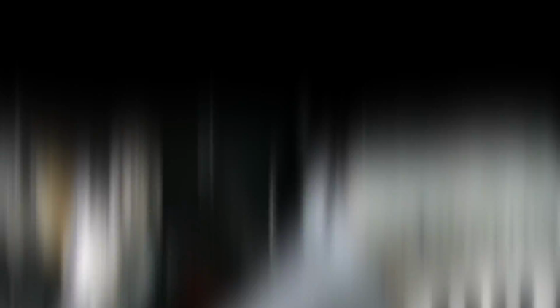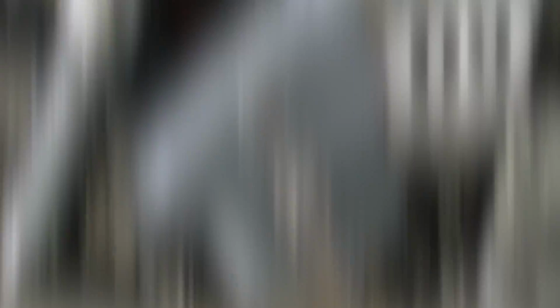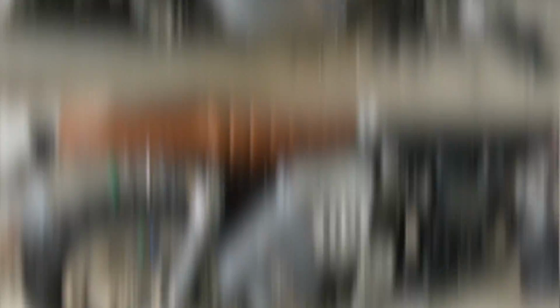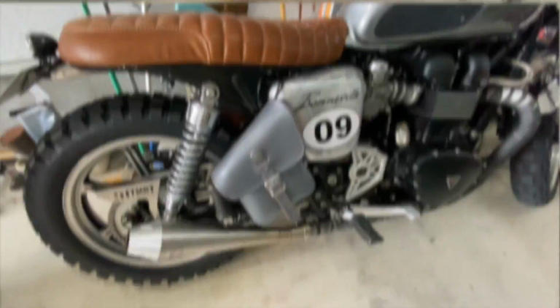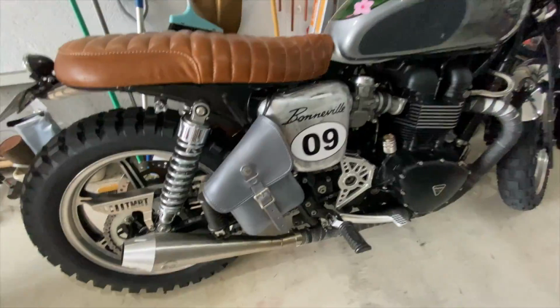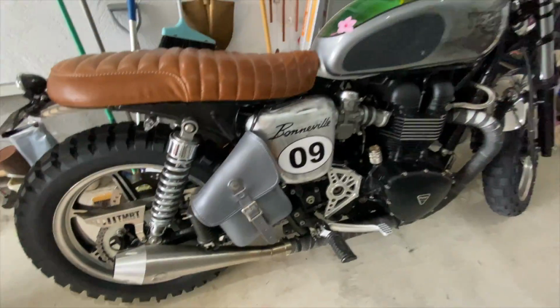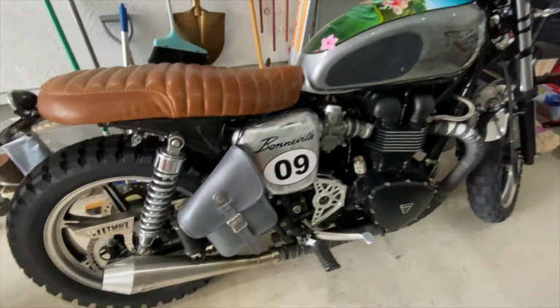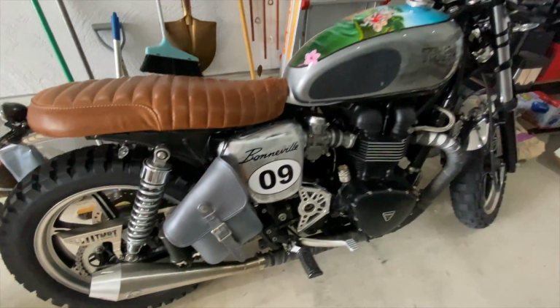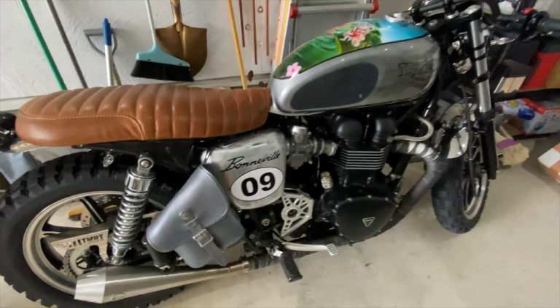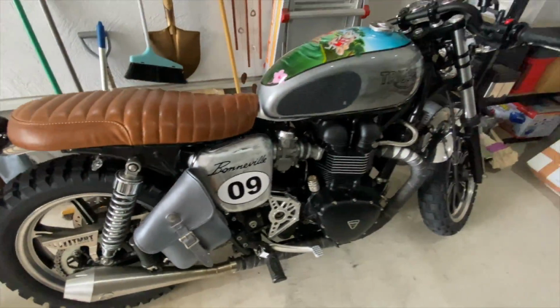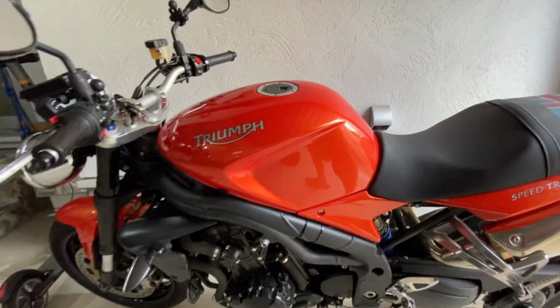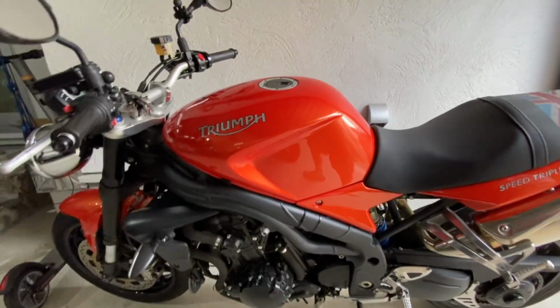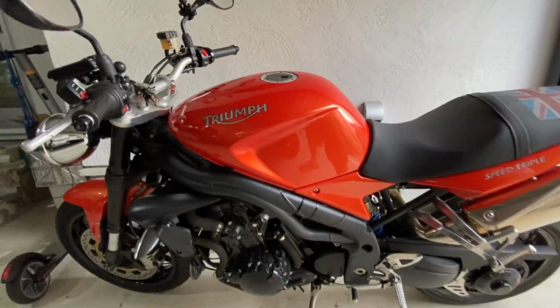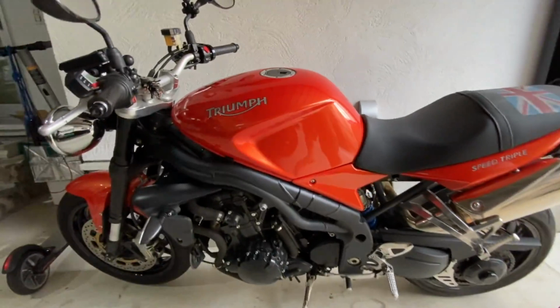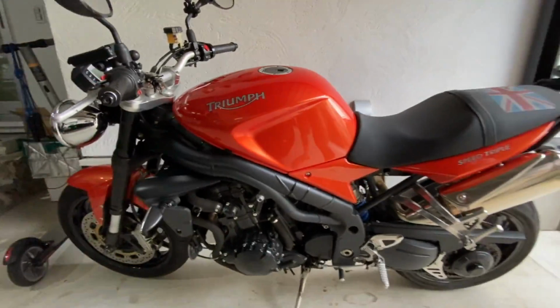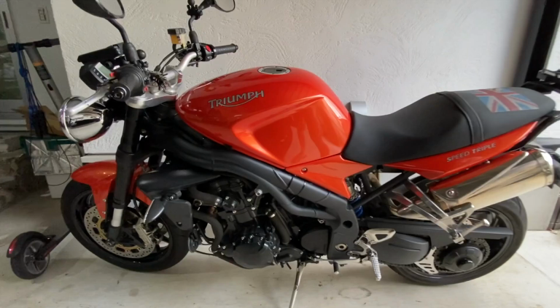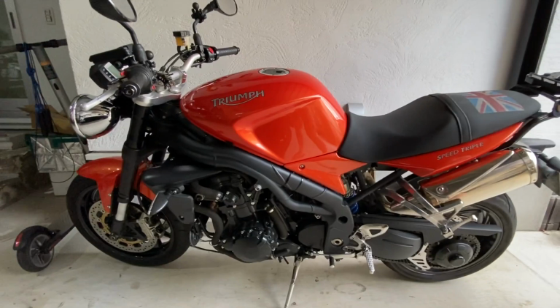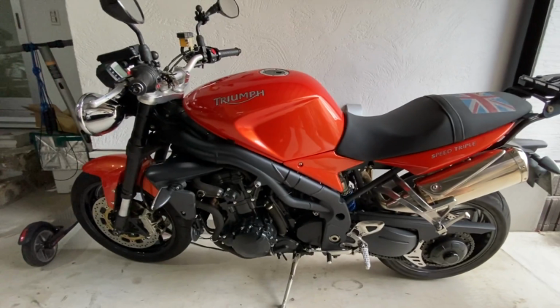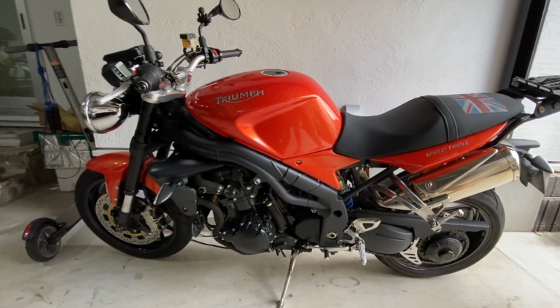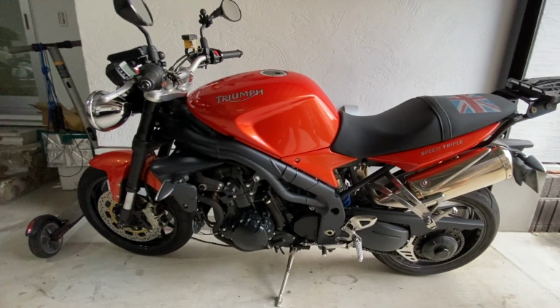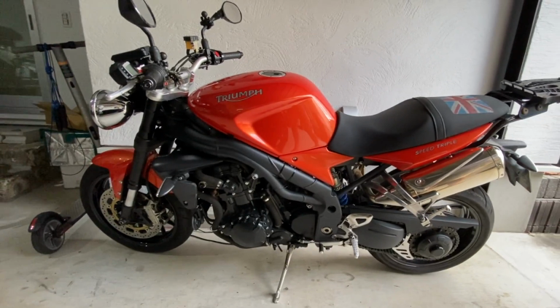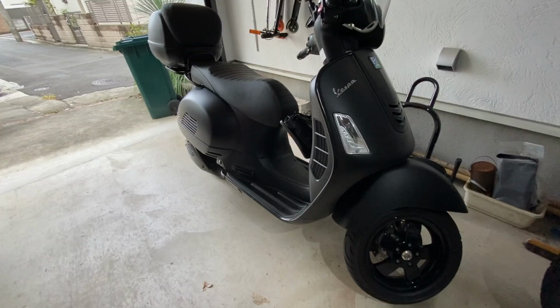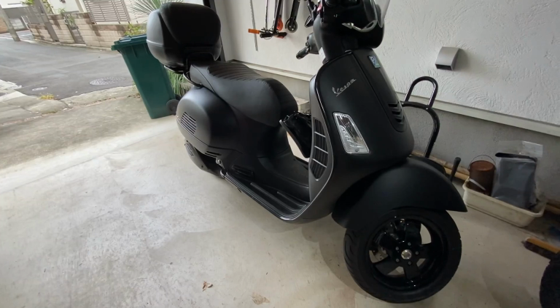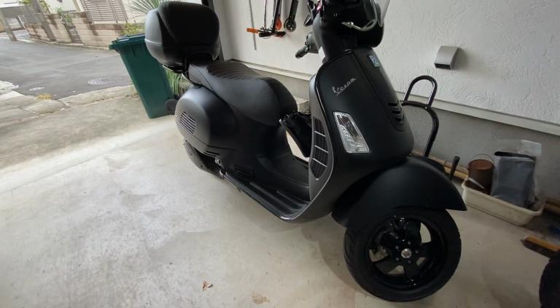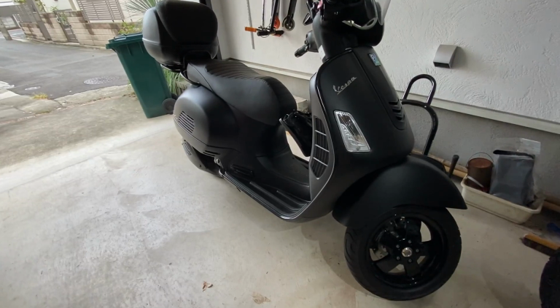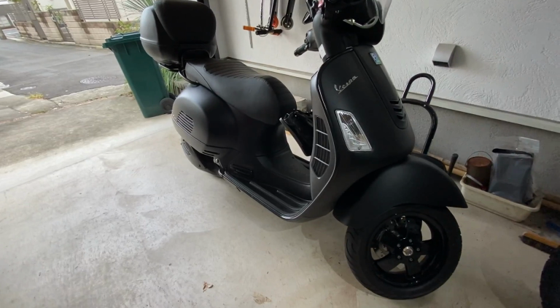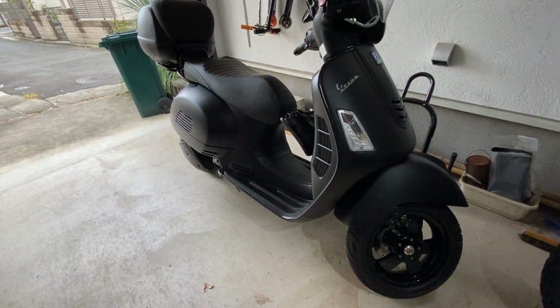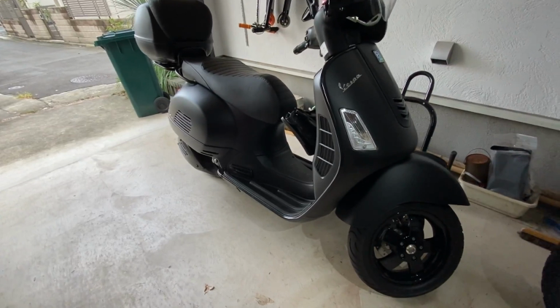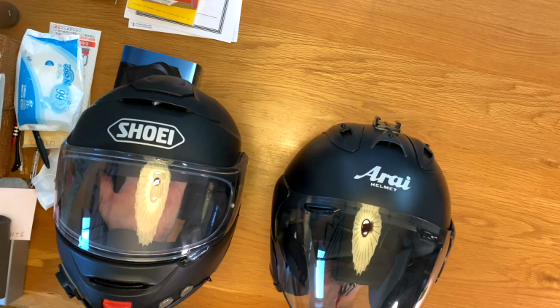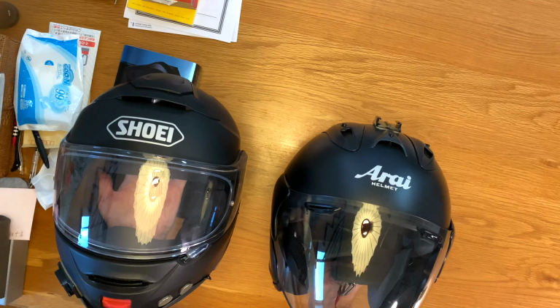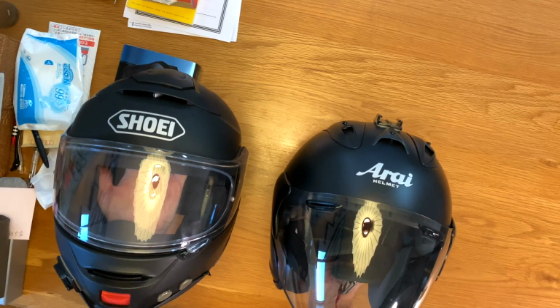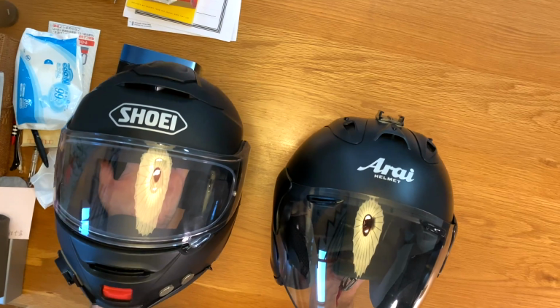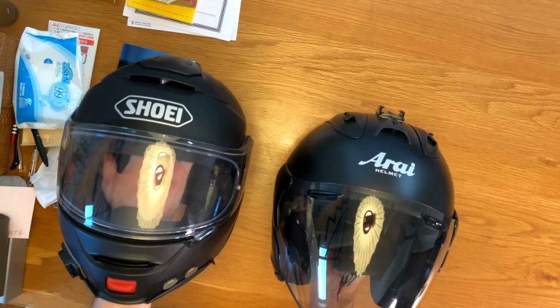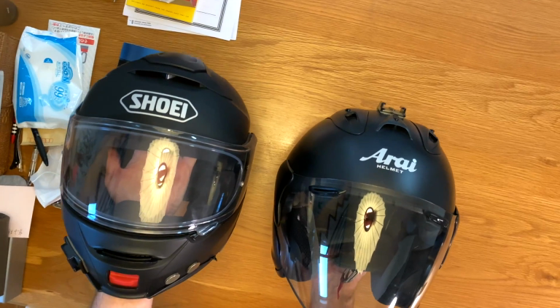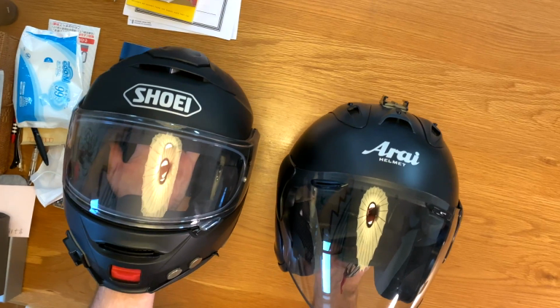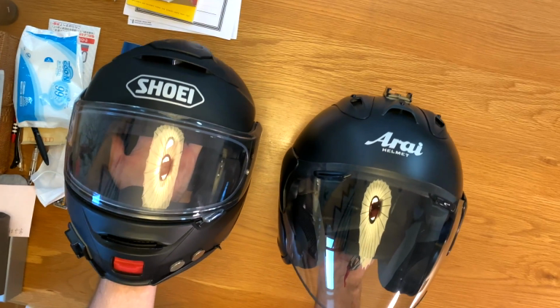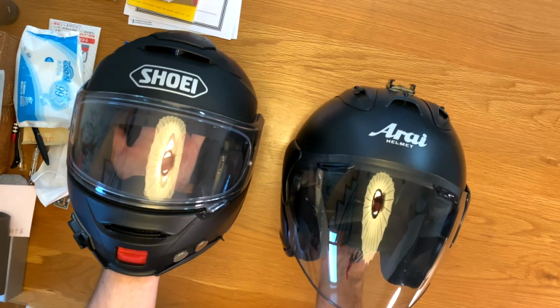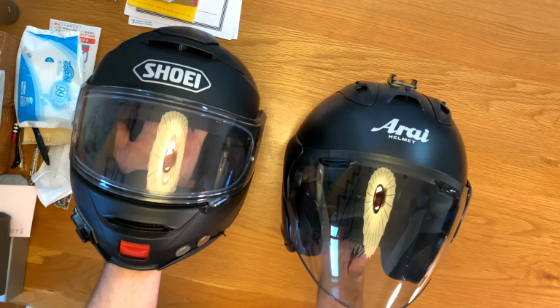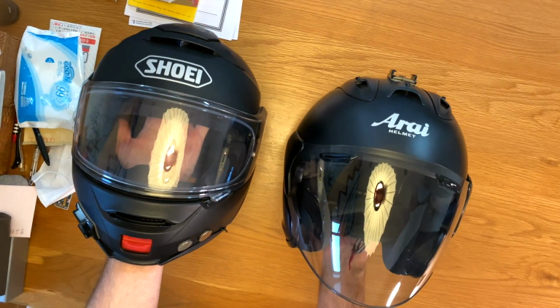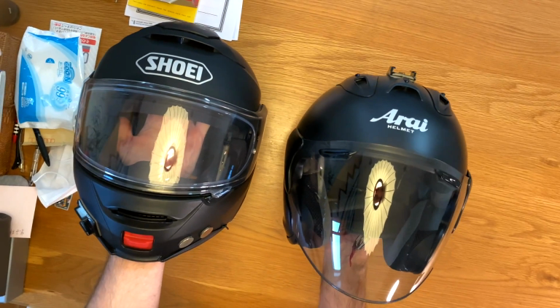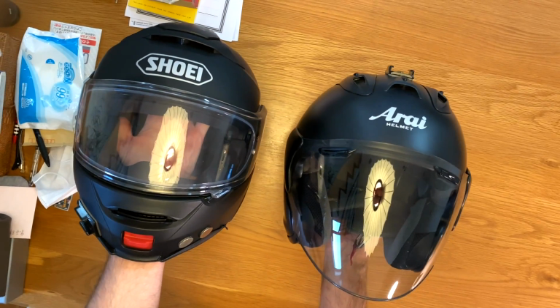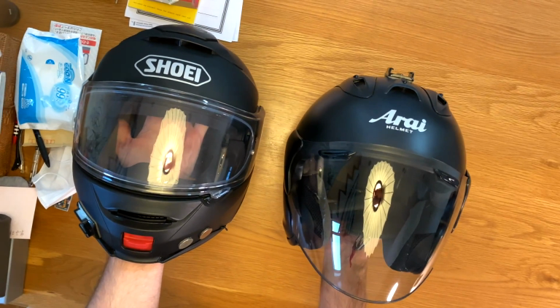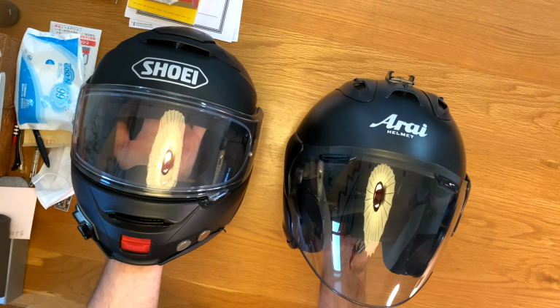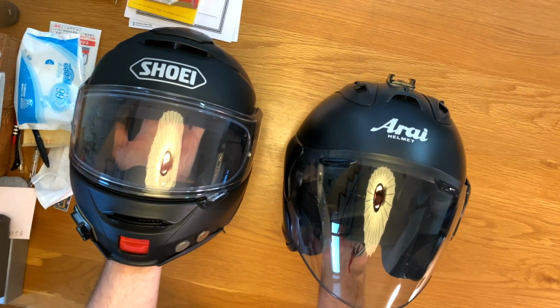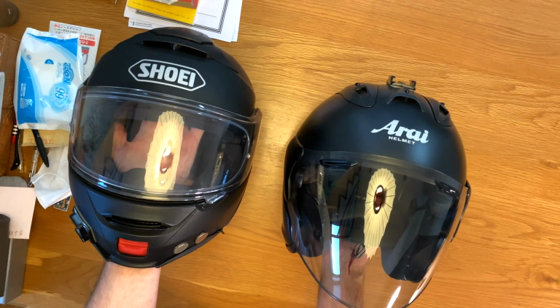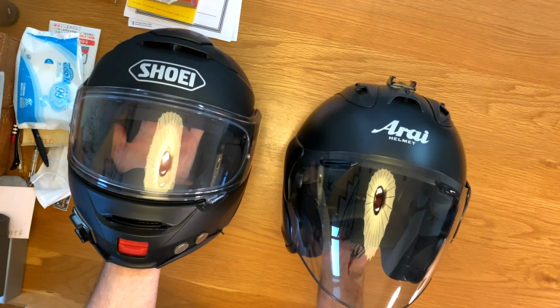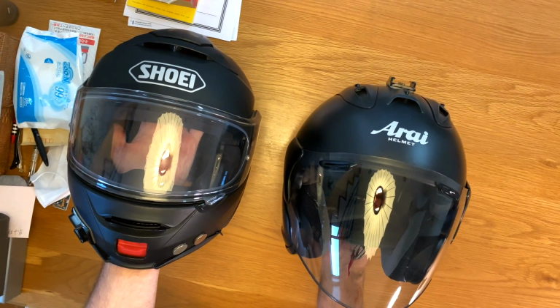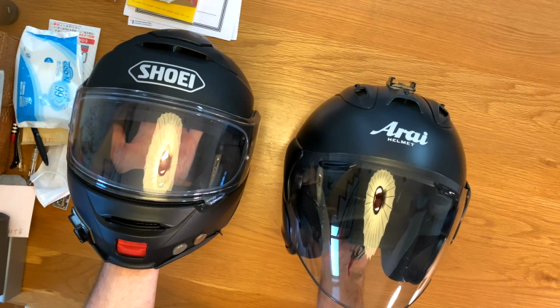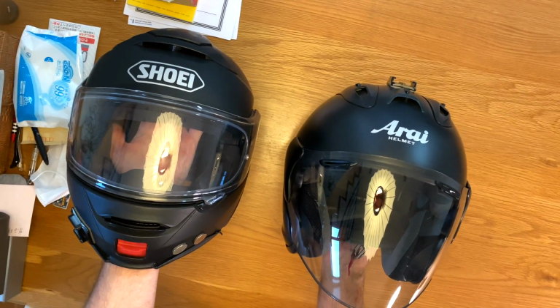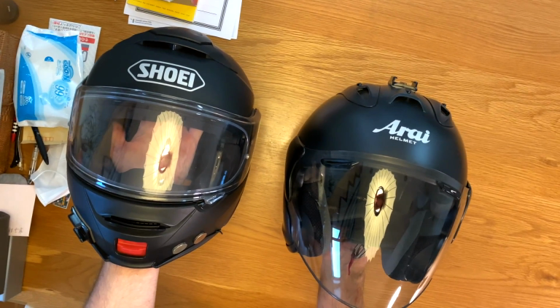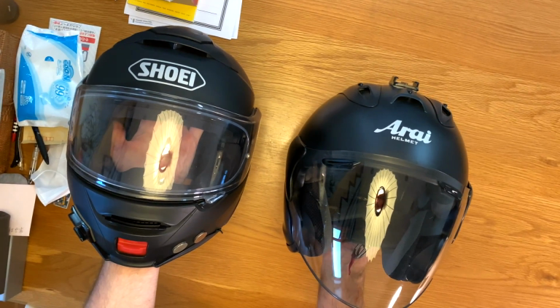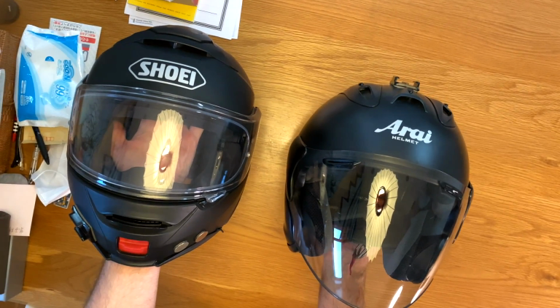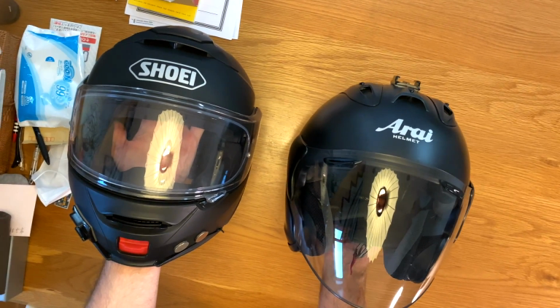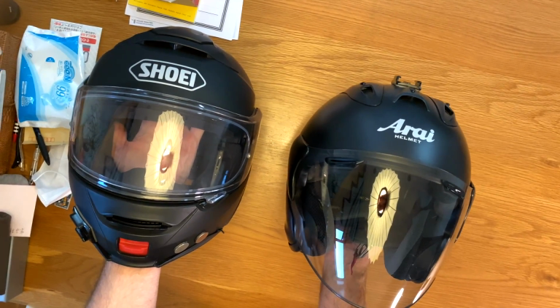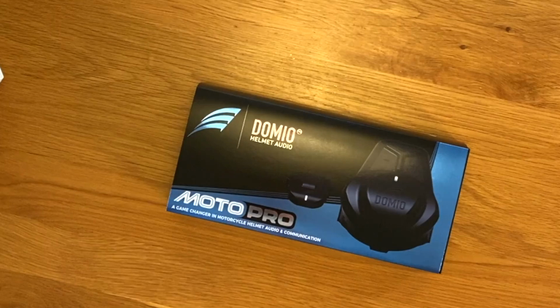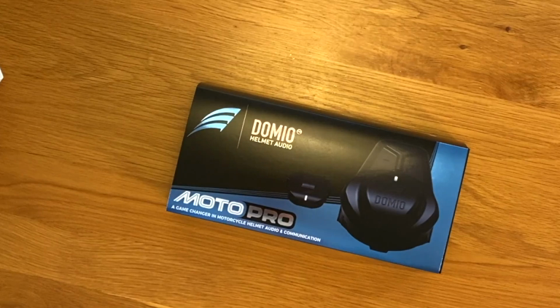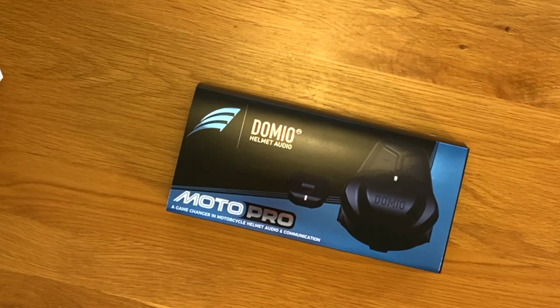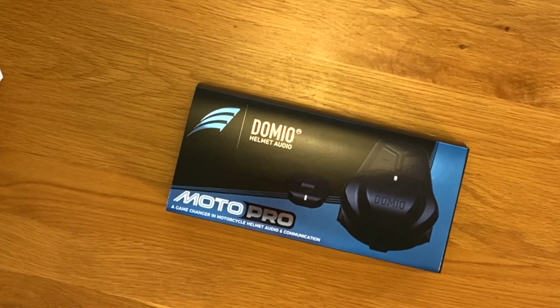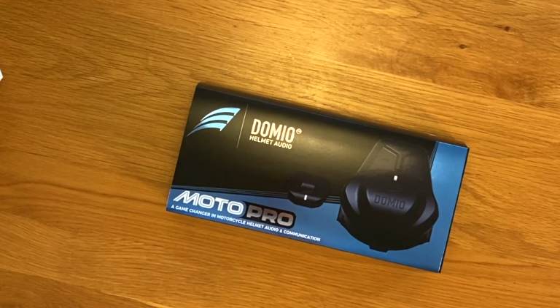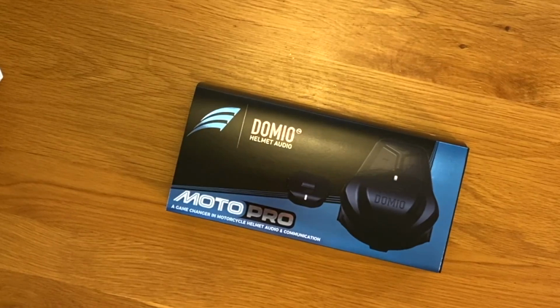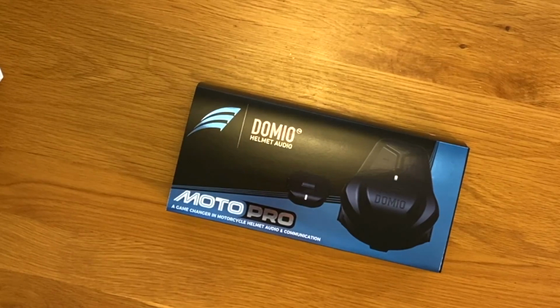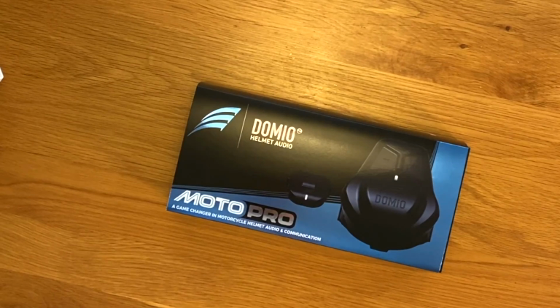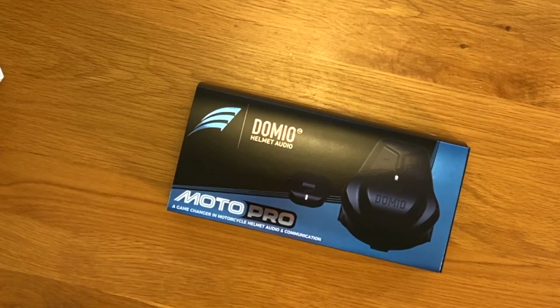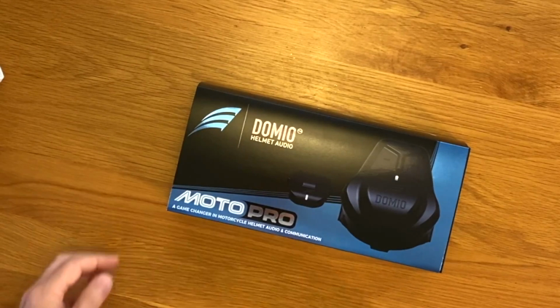We're going to test out the Domeo on a few different bikes and a couple of different helmets, but first, let's check out the product itself.